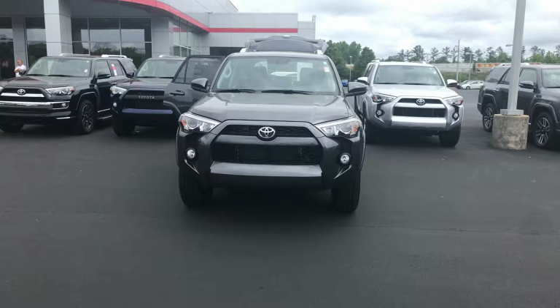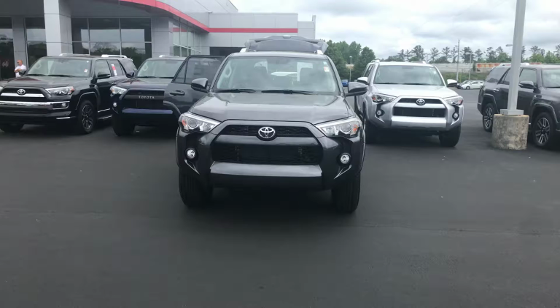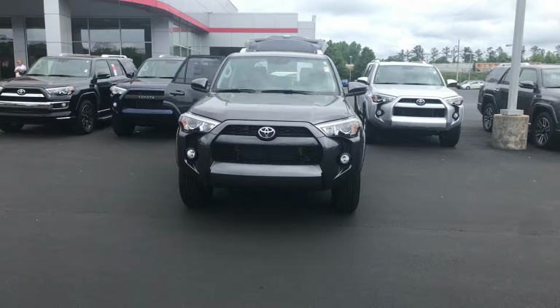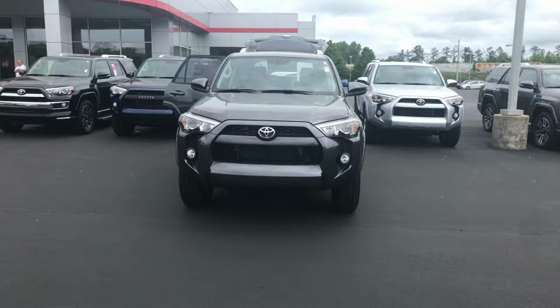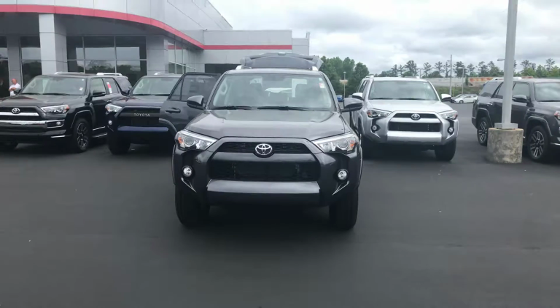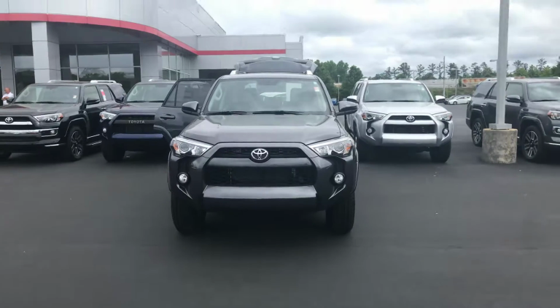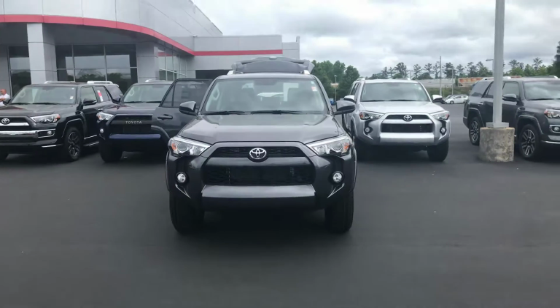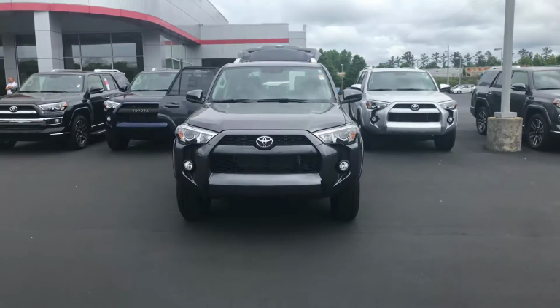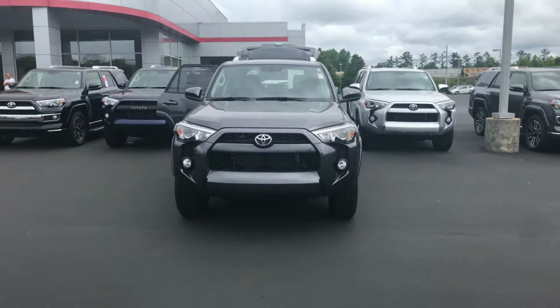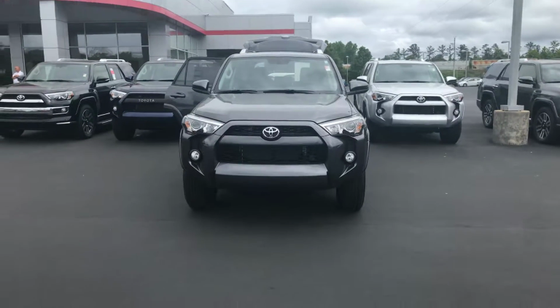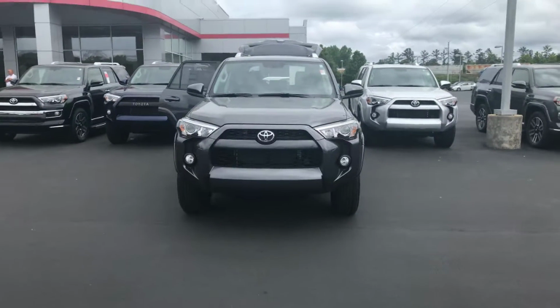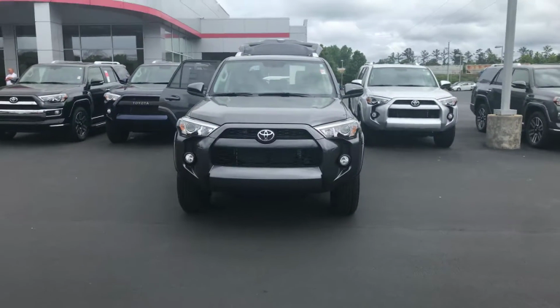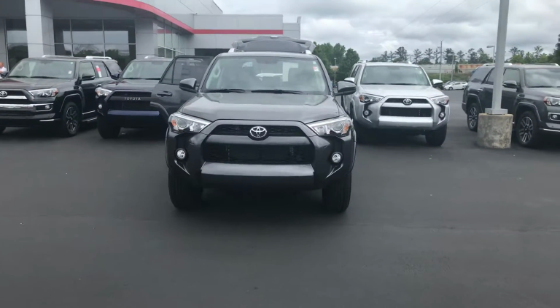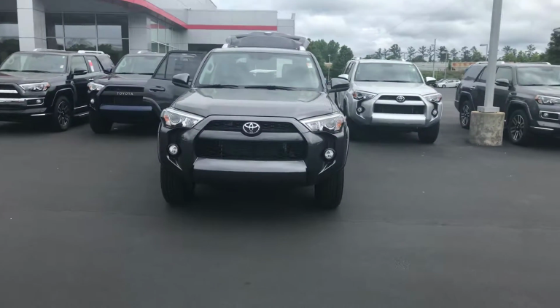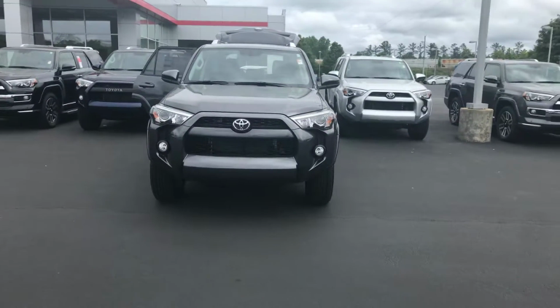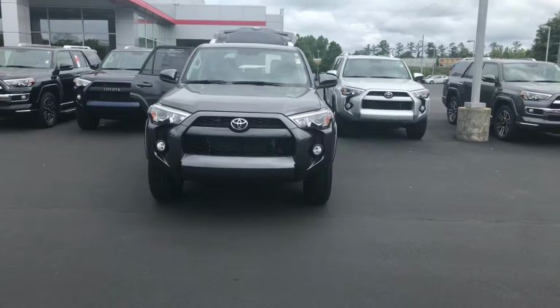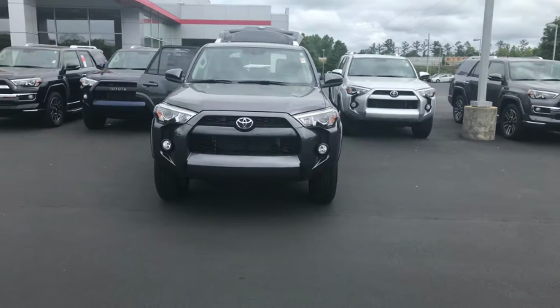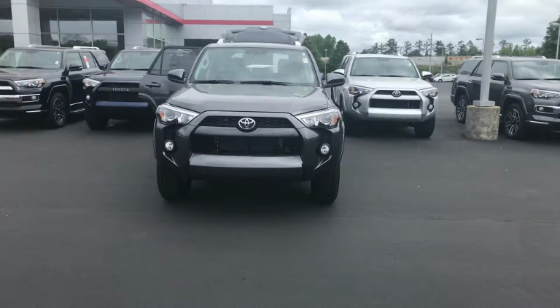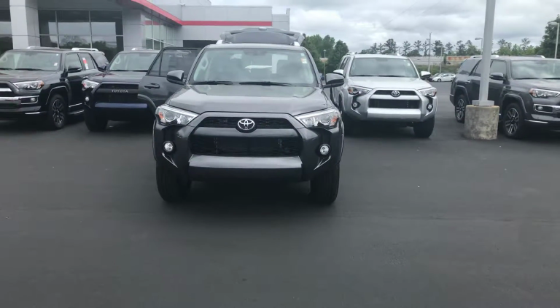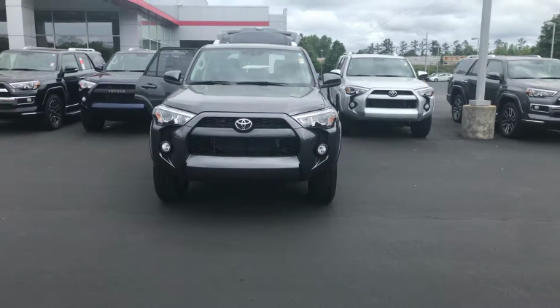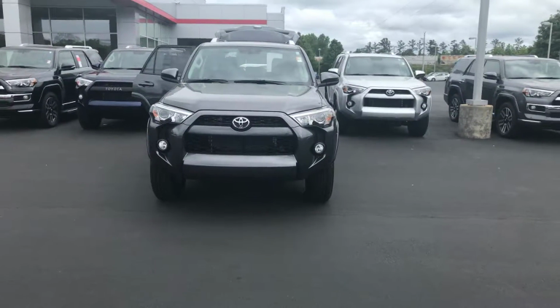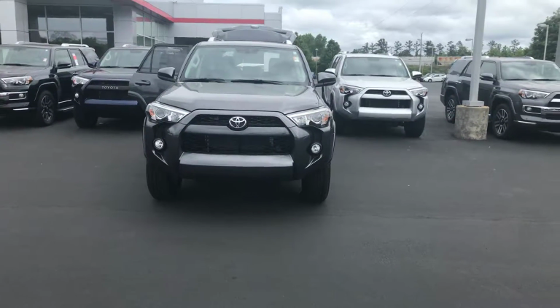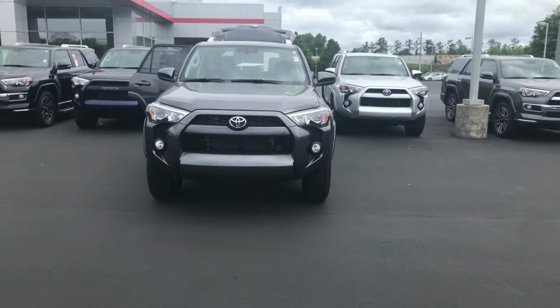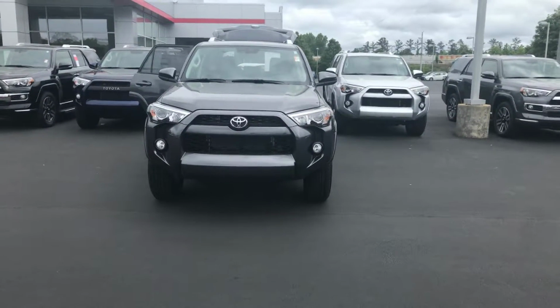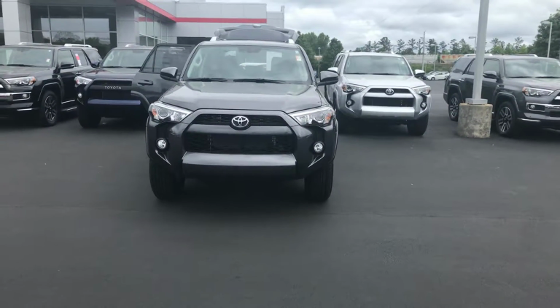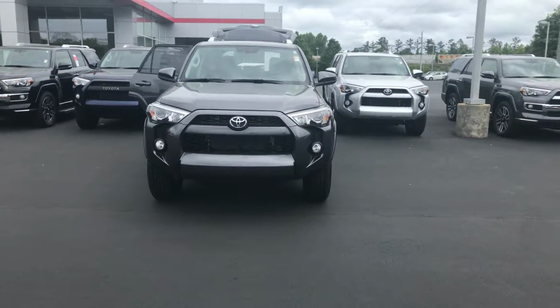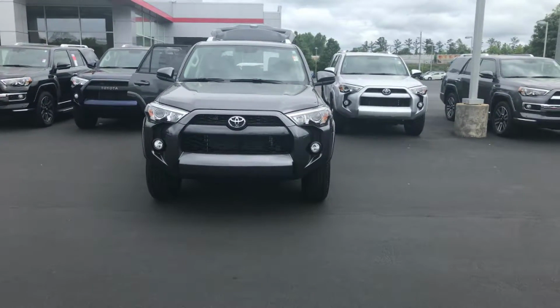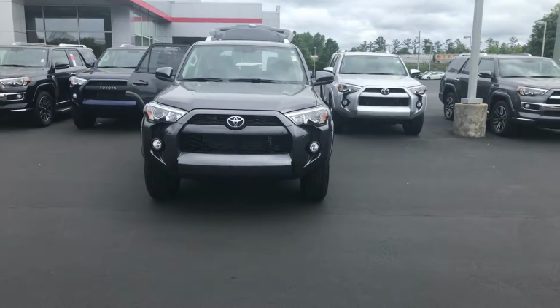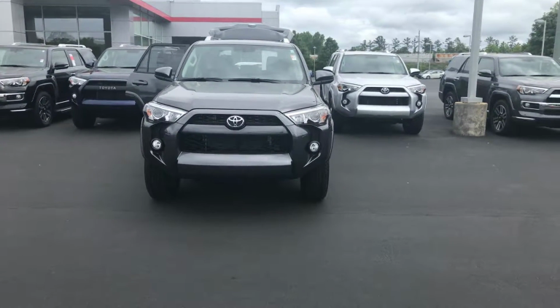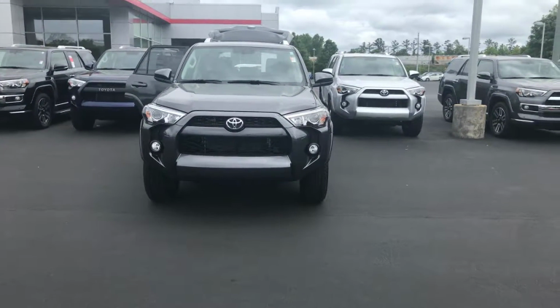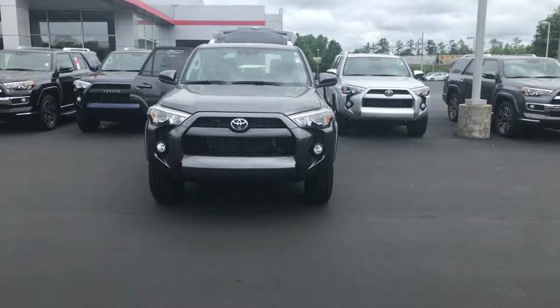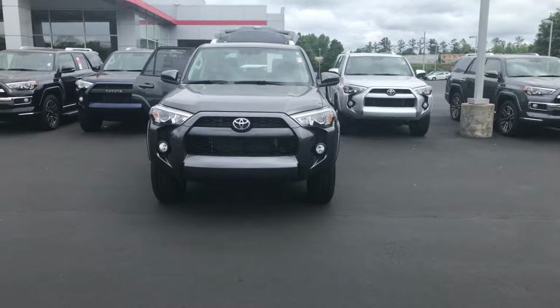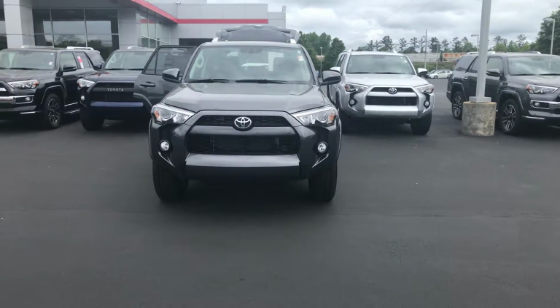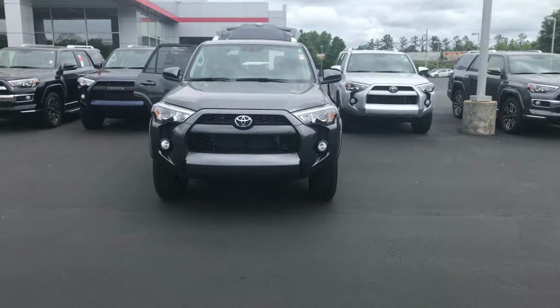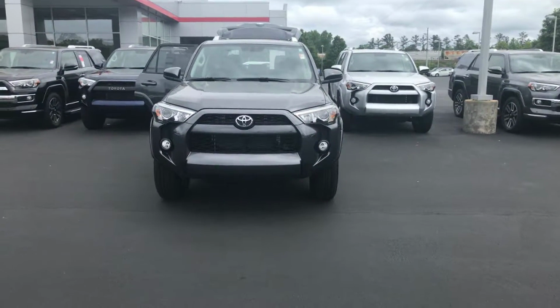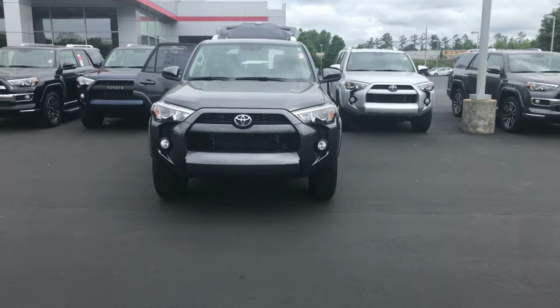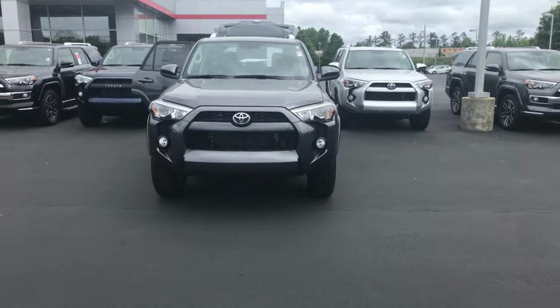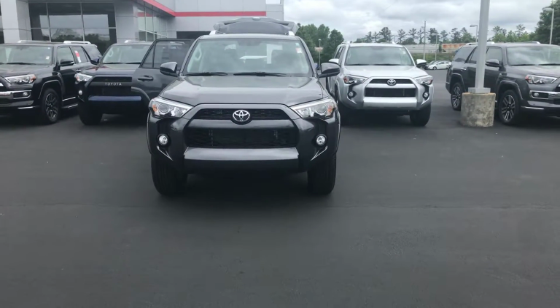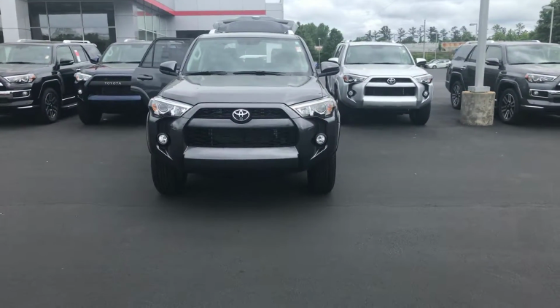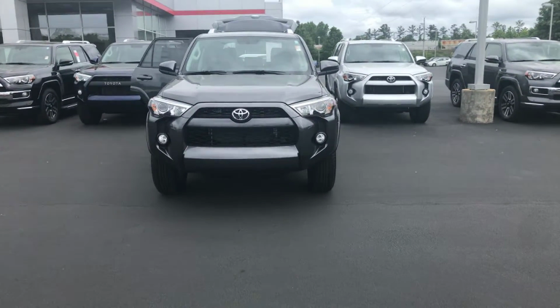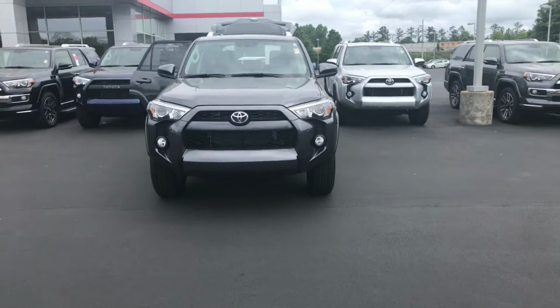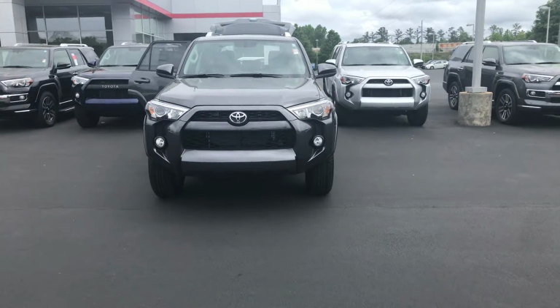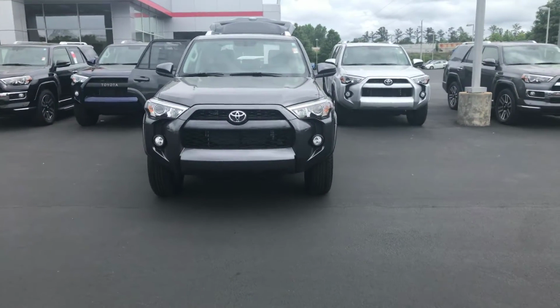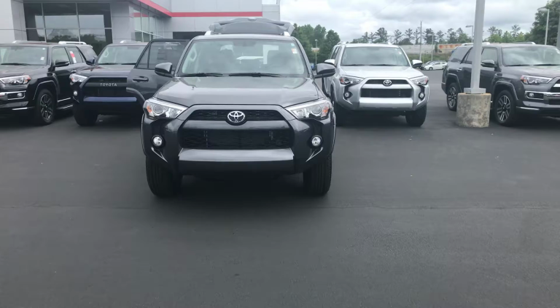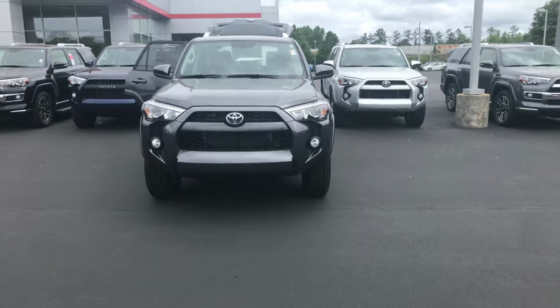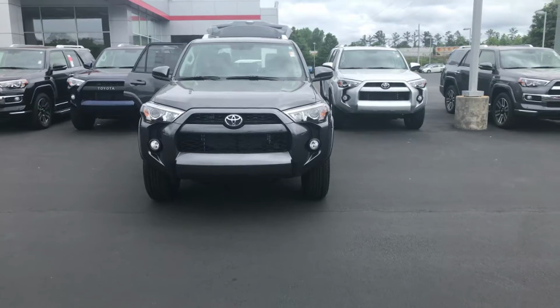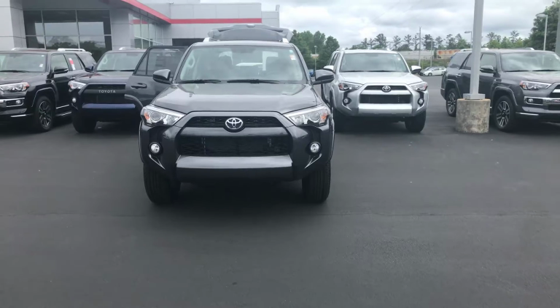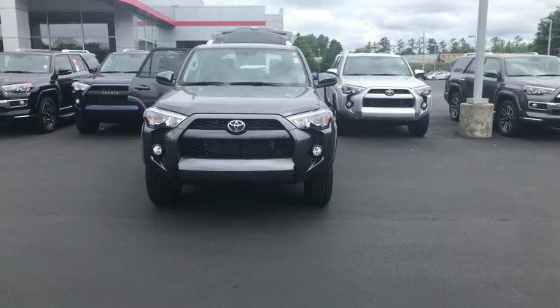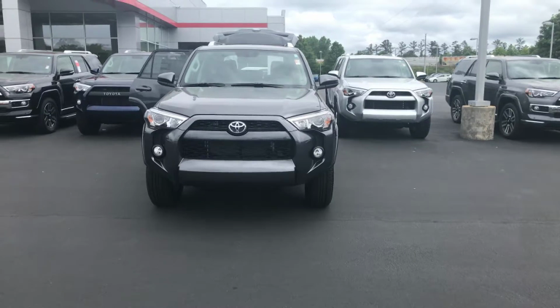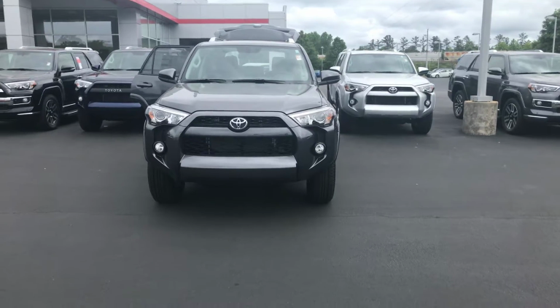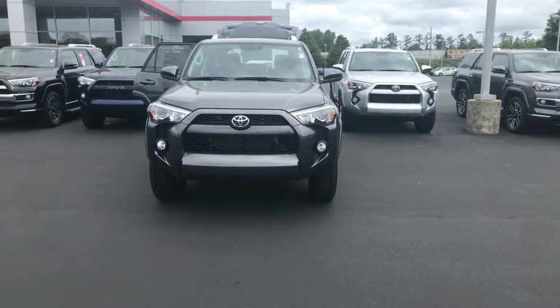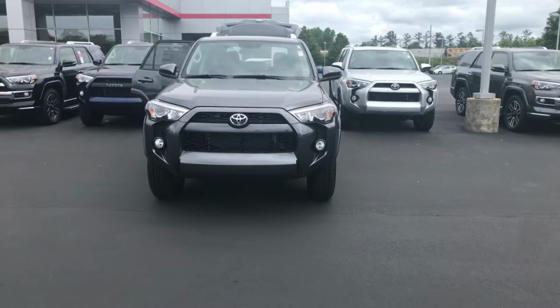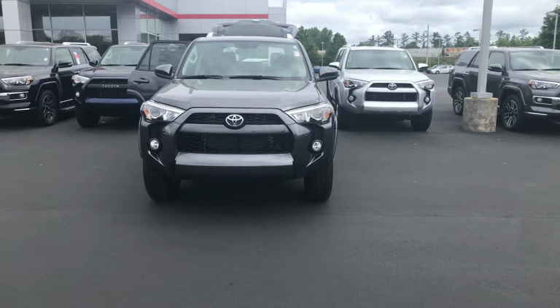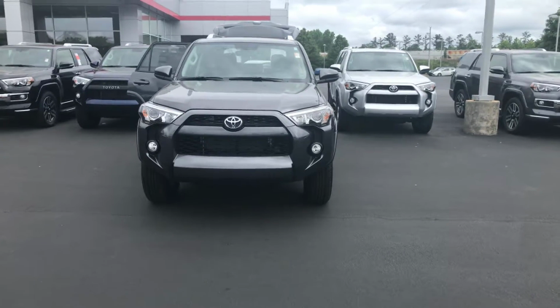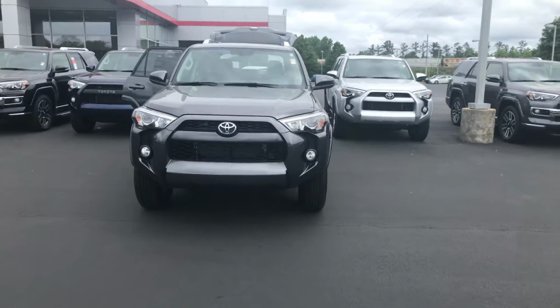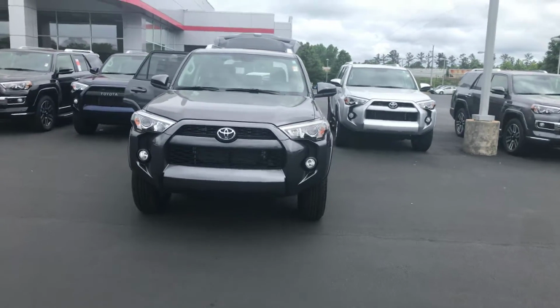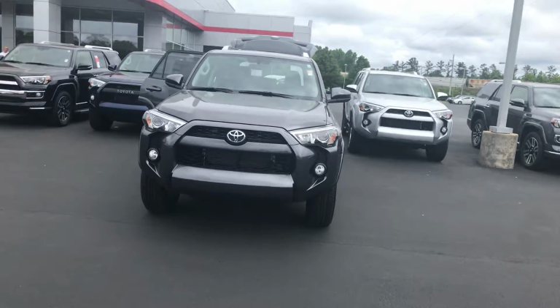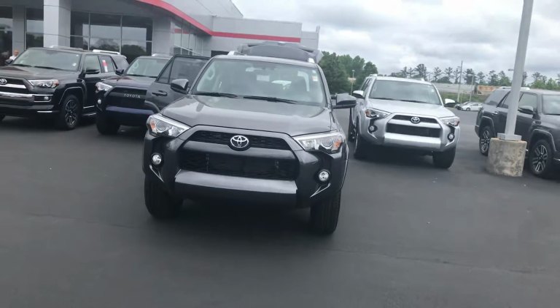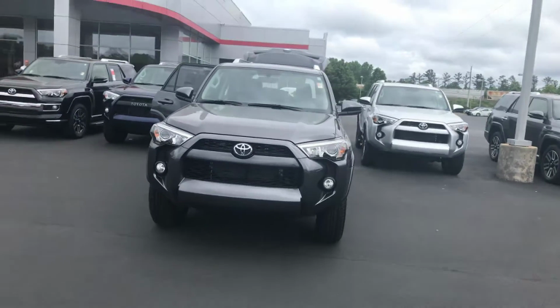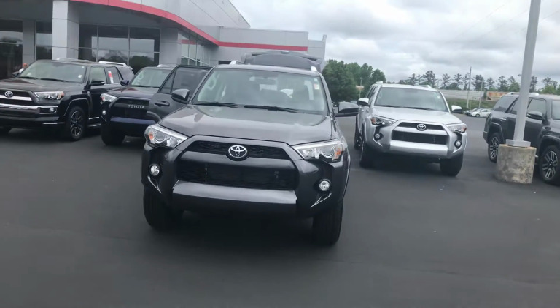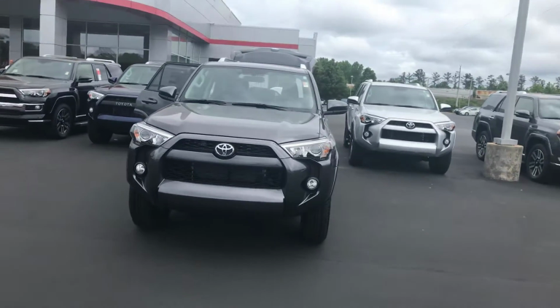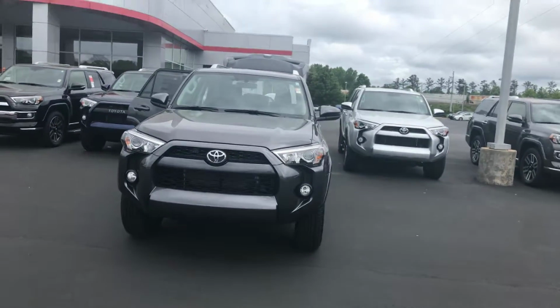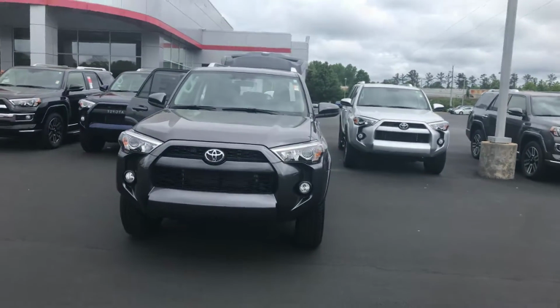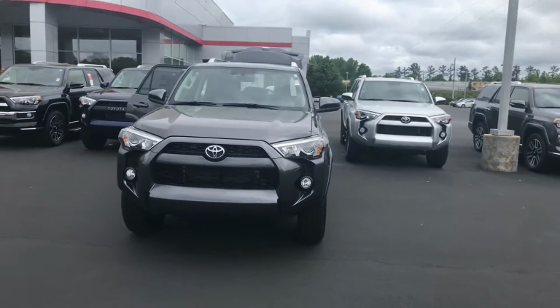Hey, it's Wanda with LaGrange Toyota doing a short overview of the 2018 Toyota 4Runner. This is an SR5 two-wheel drive.